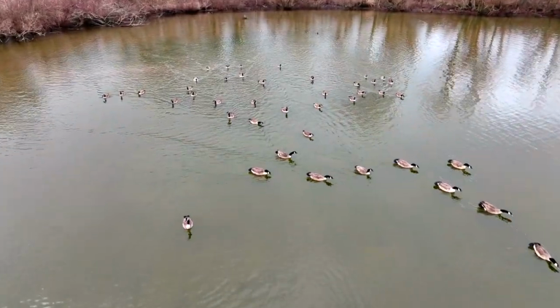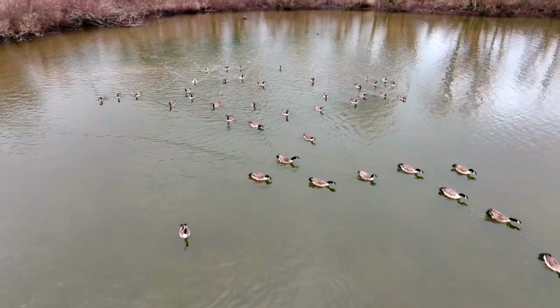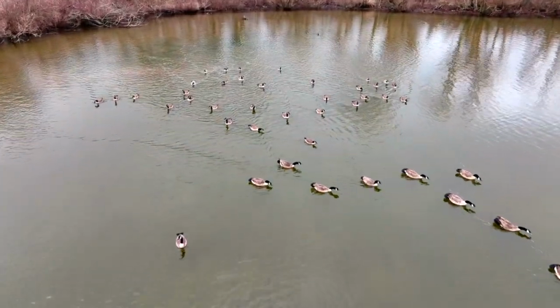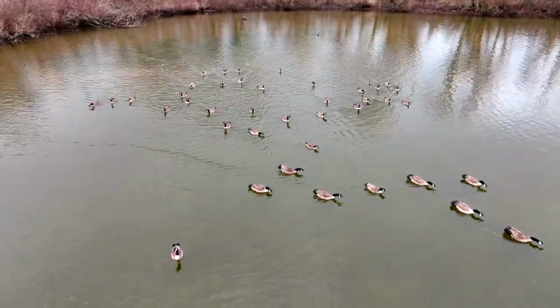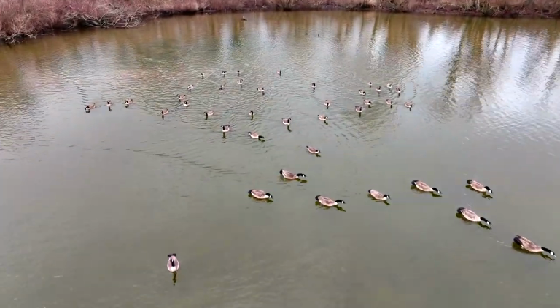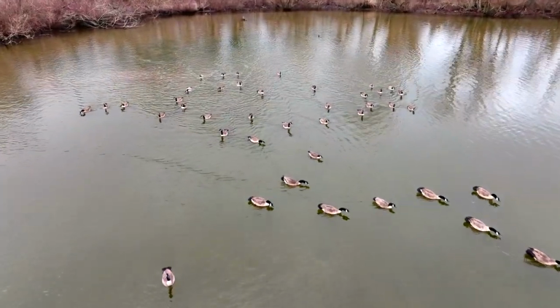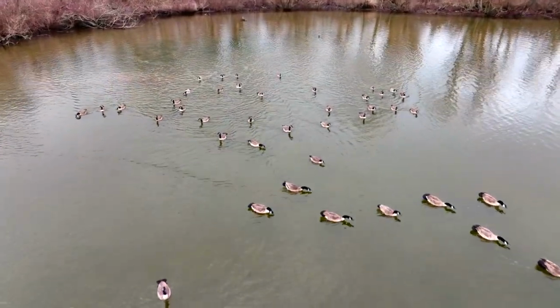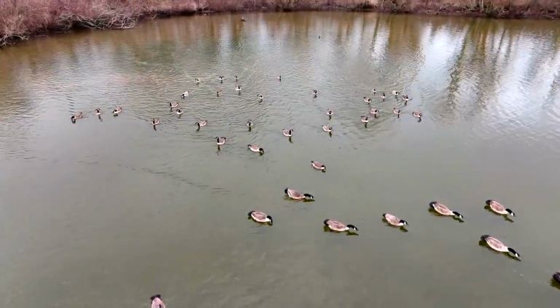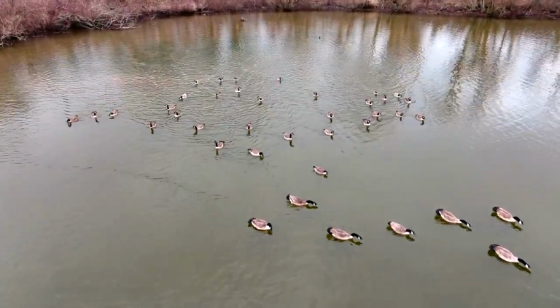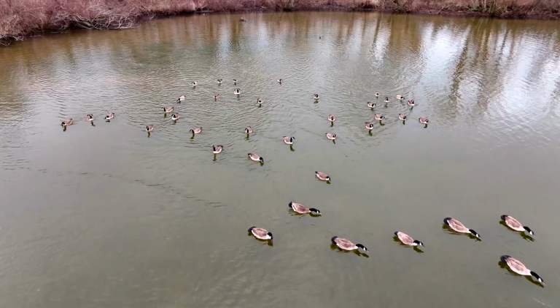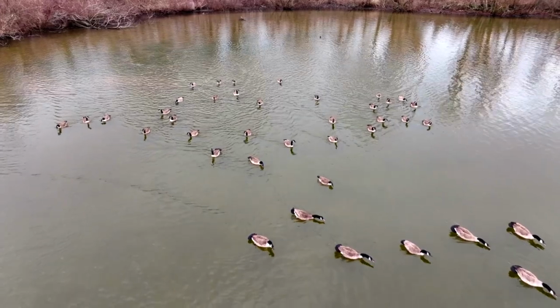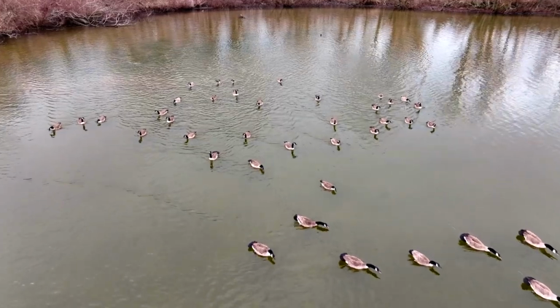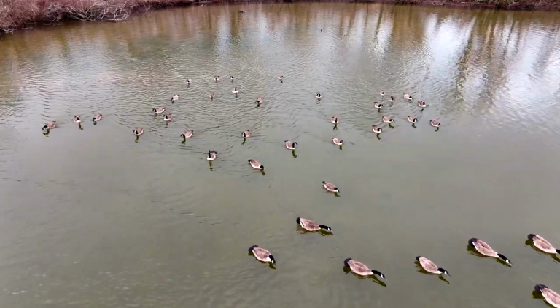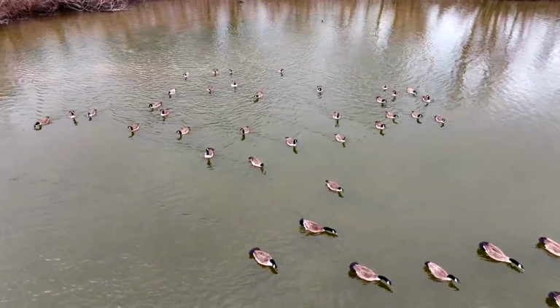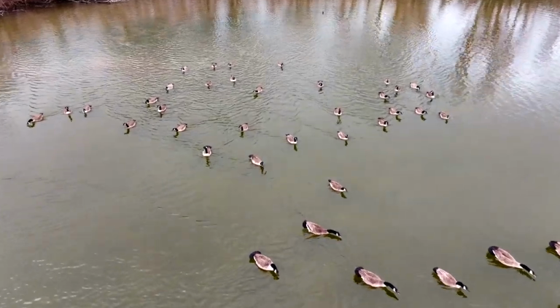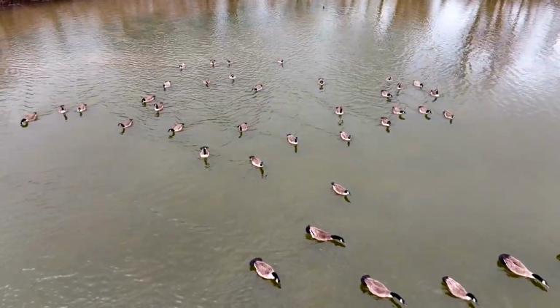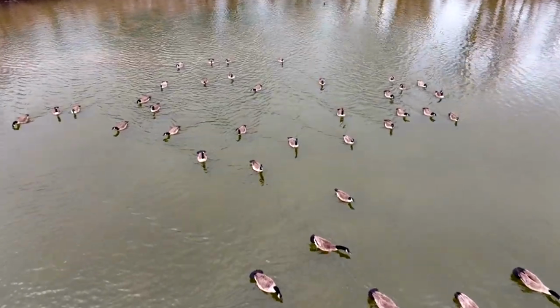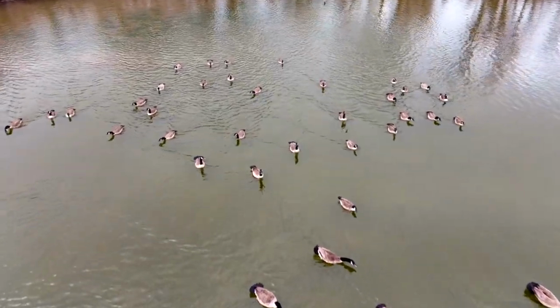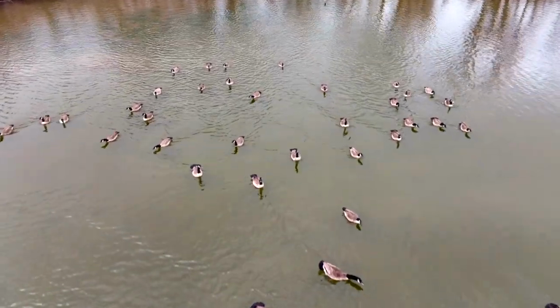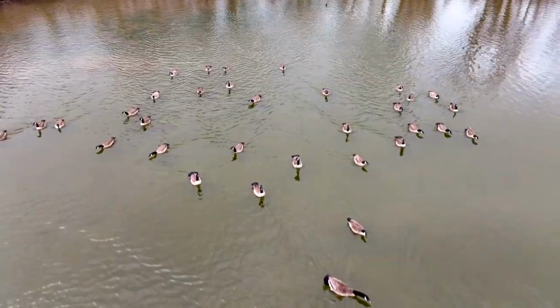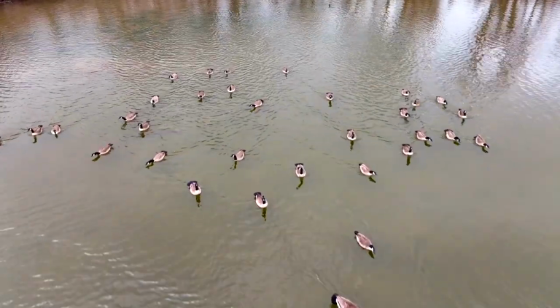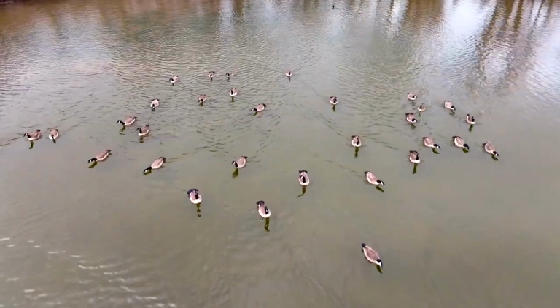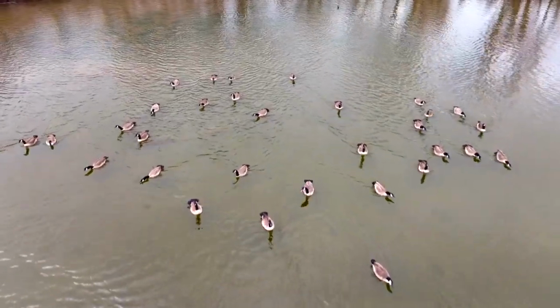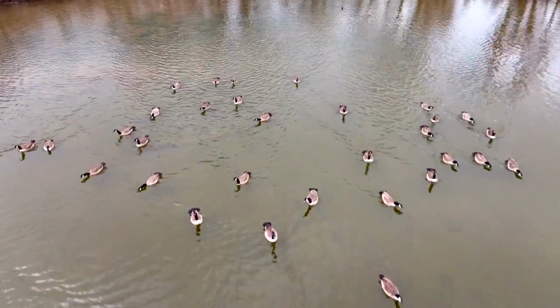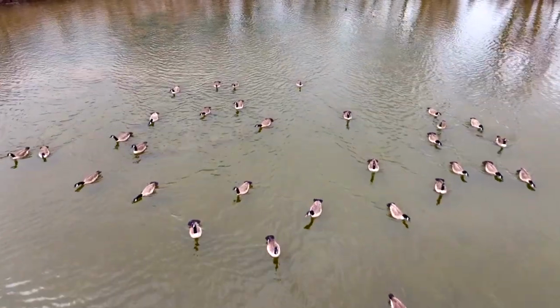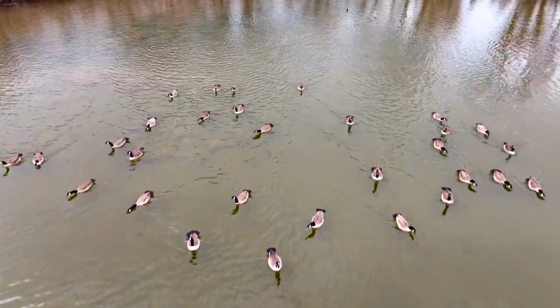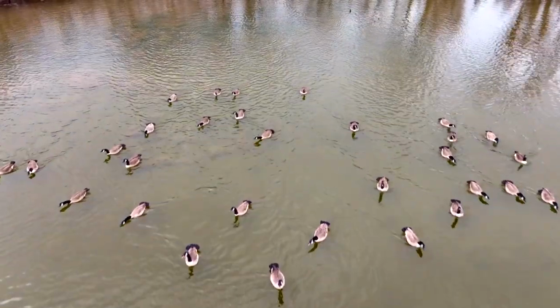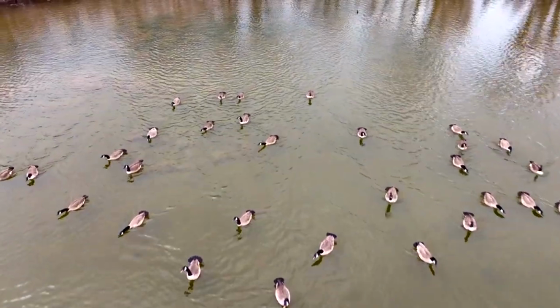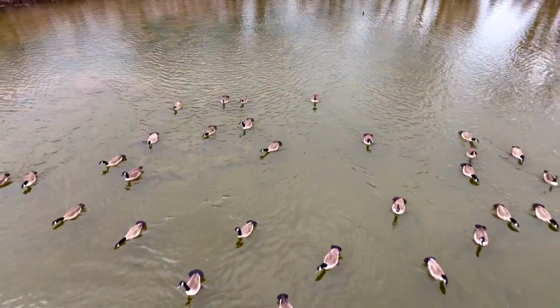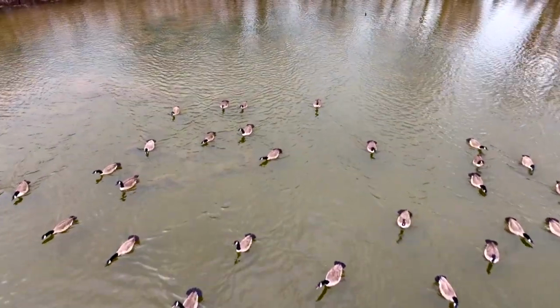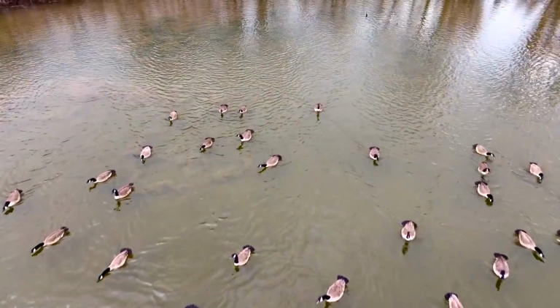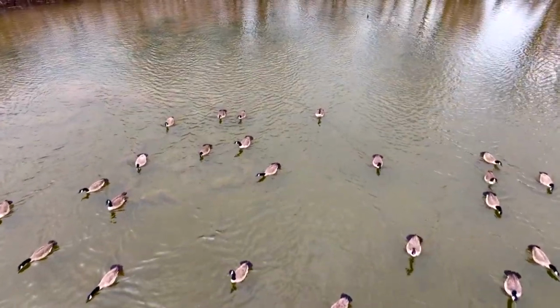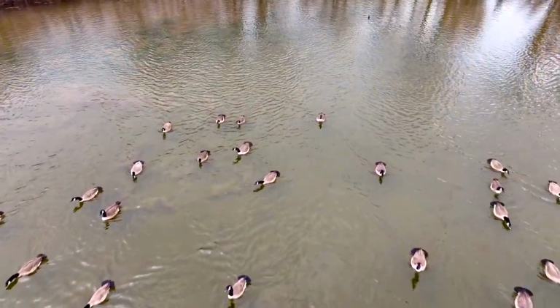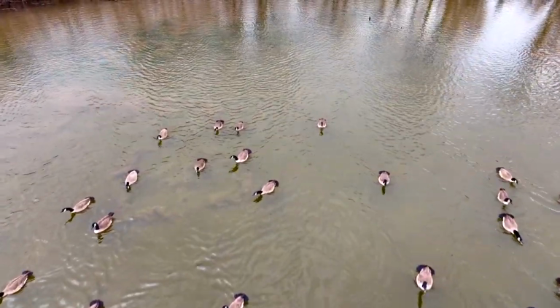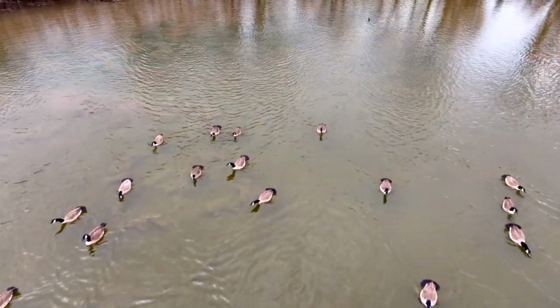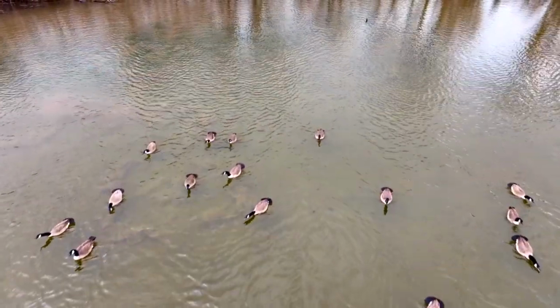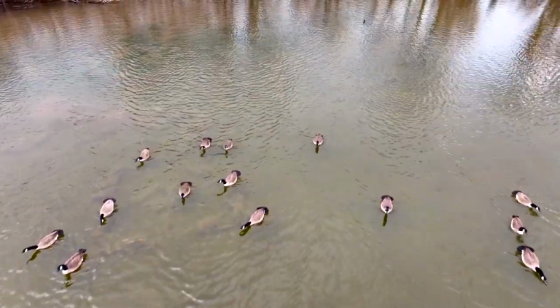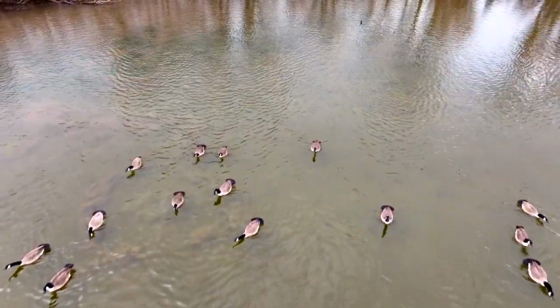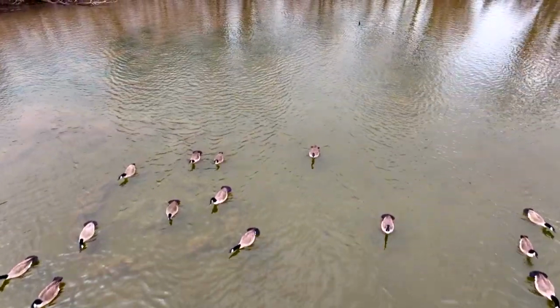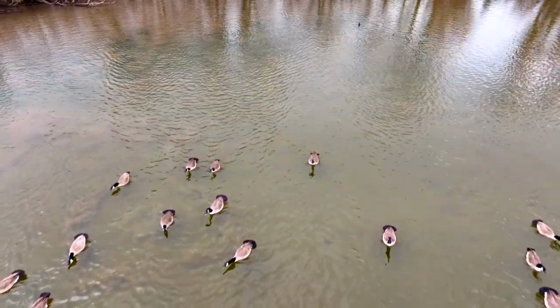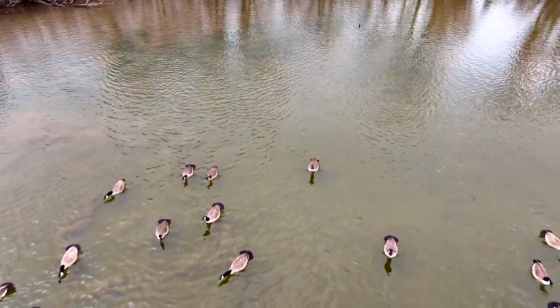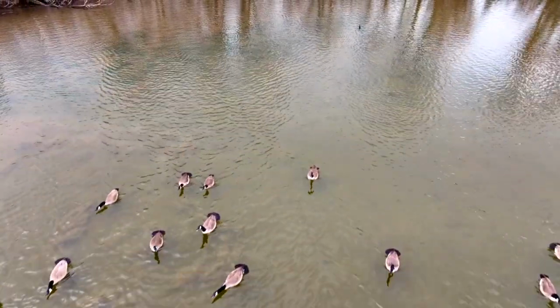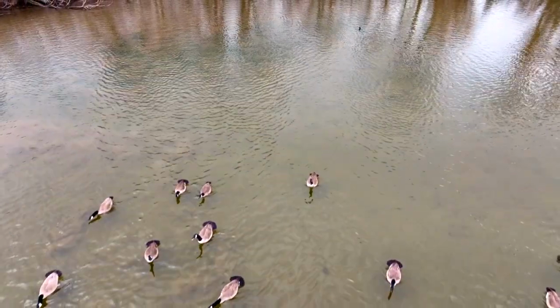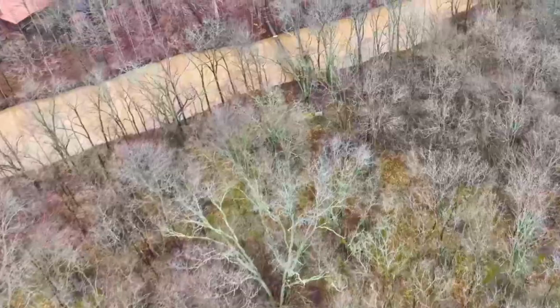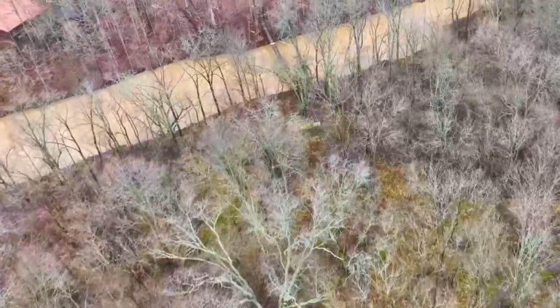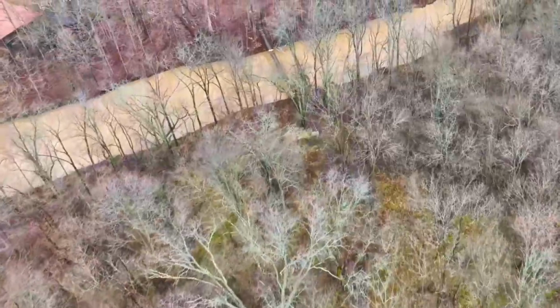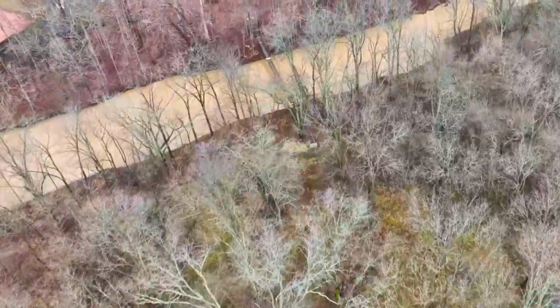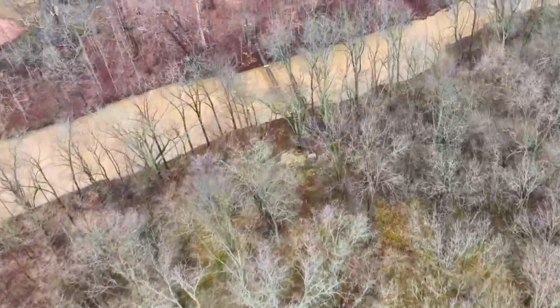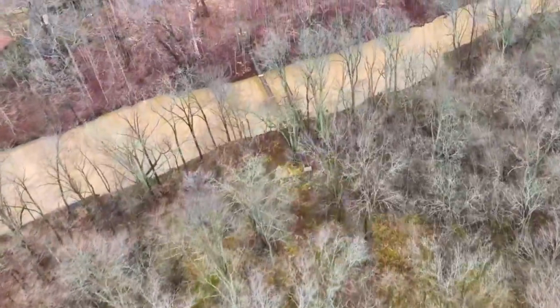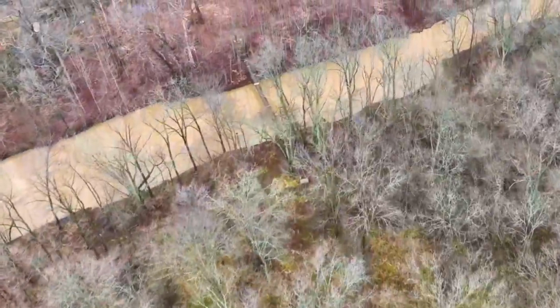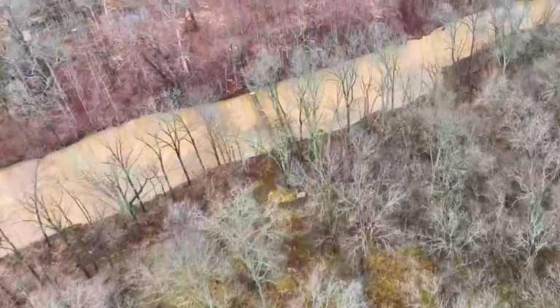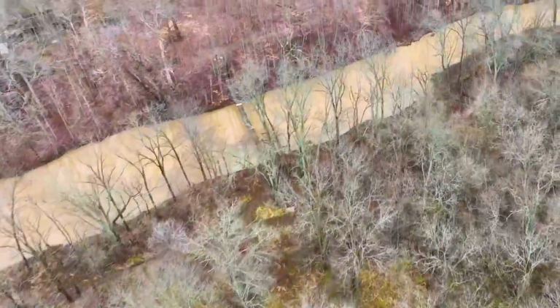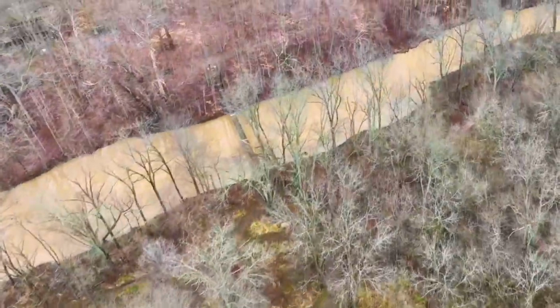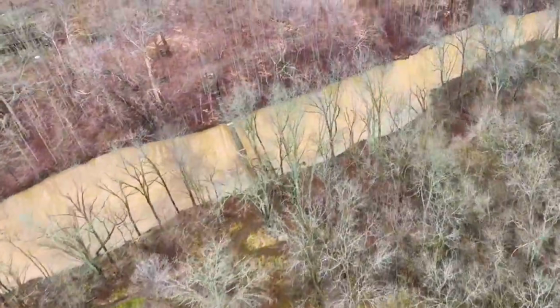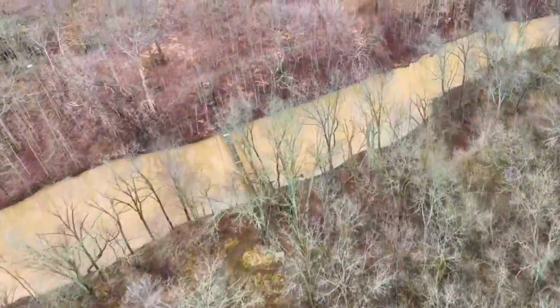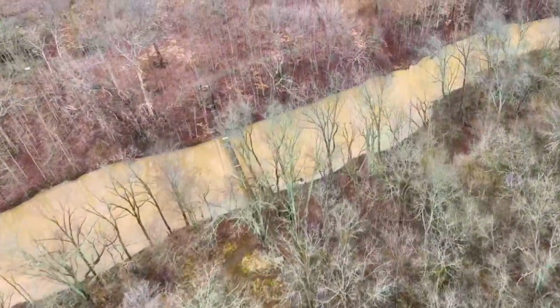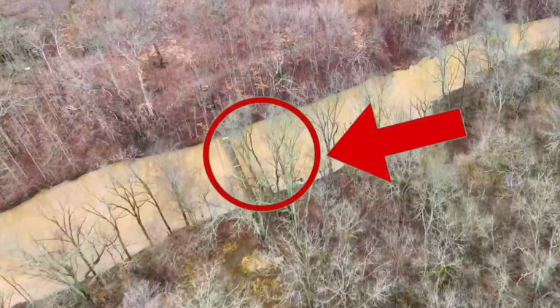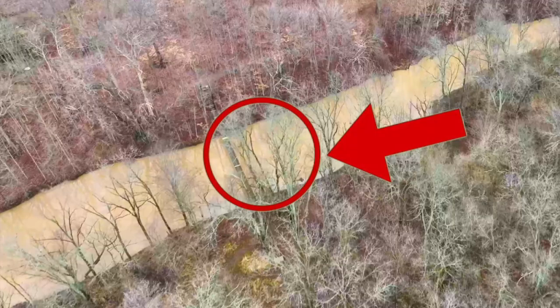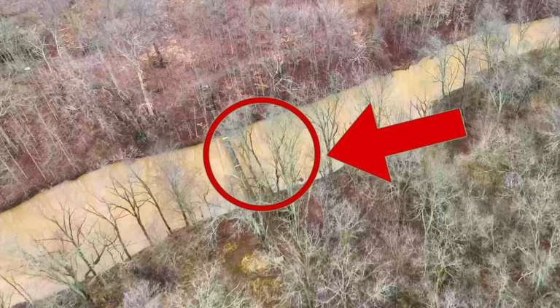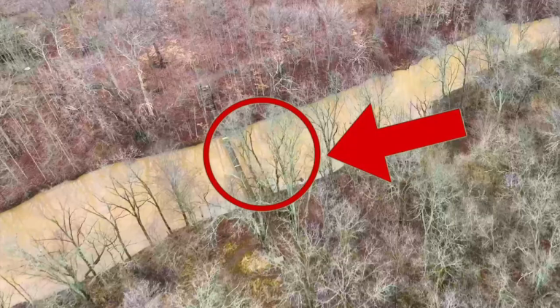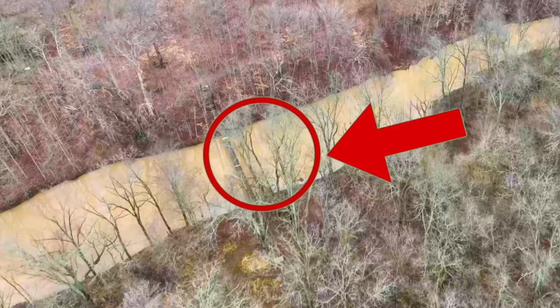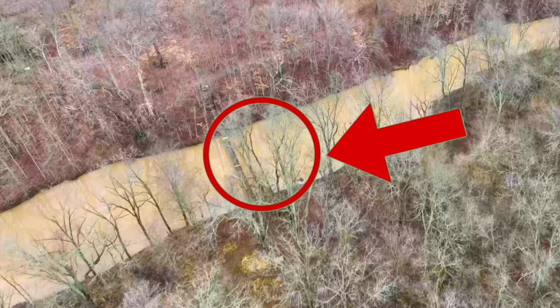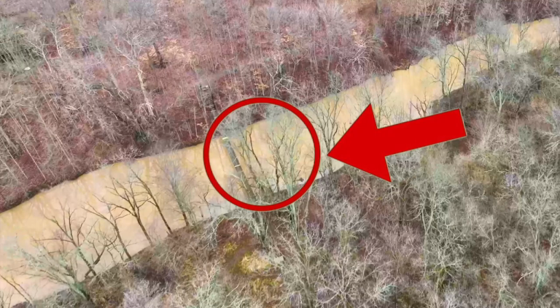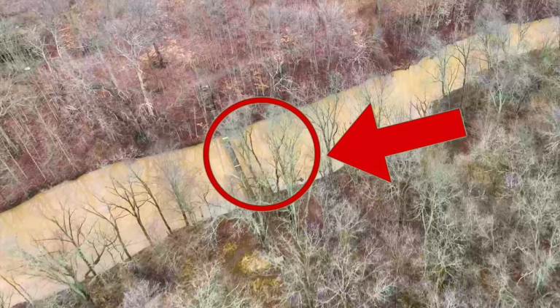By this point in time, I had pretty much walked all over the place and had not found a swing bridge, so I put the drone up to see if I couldn't scope it out a little bit.